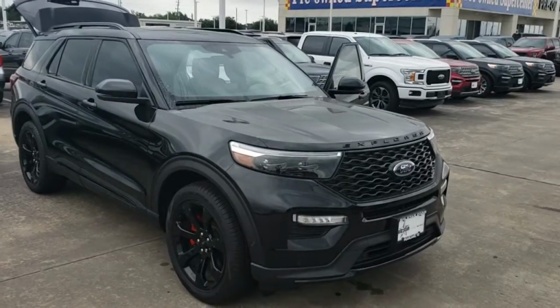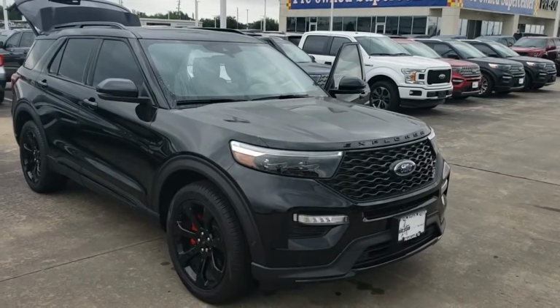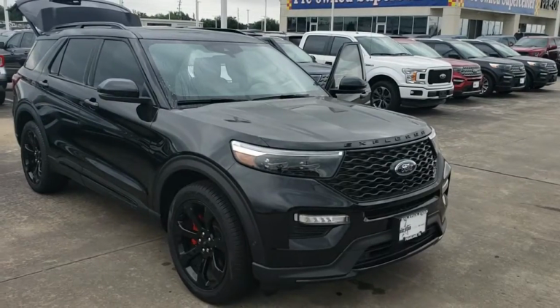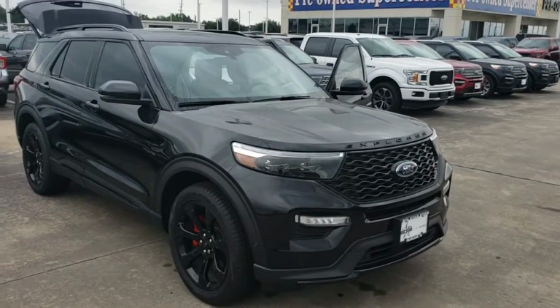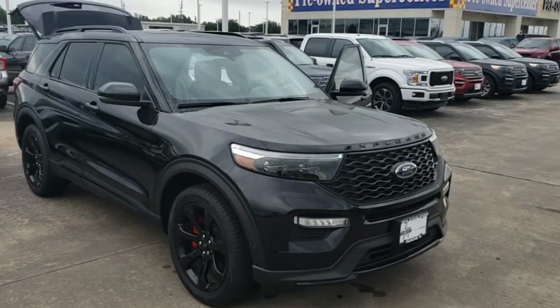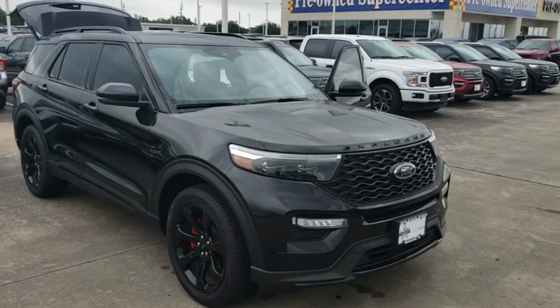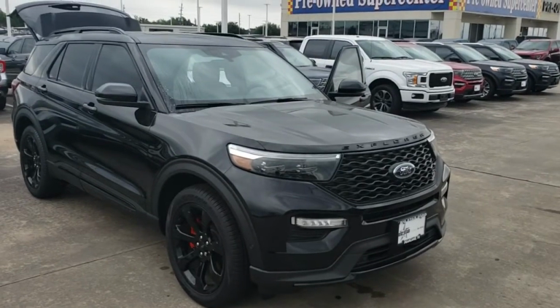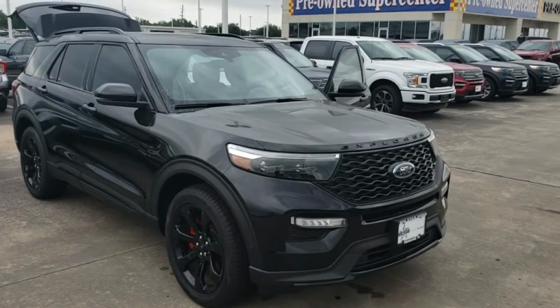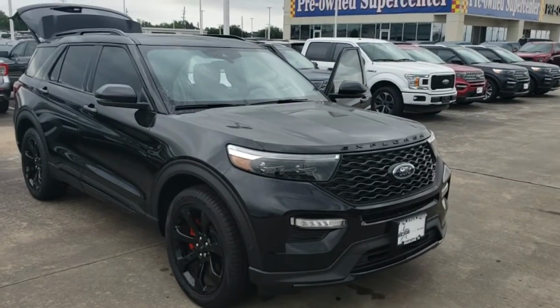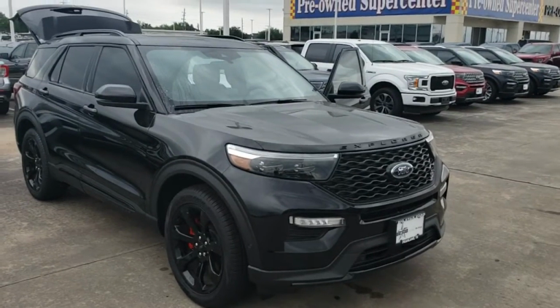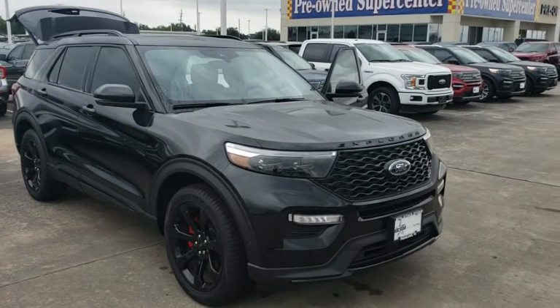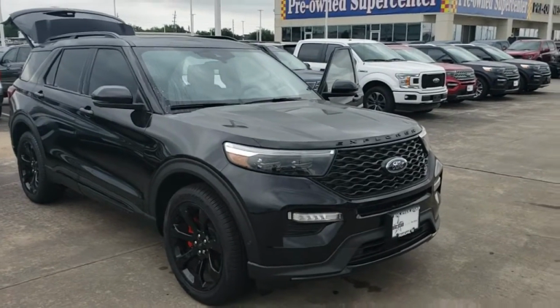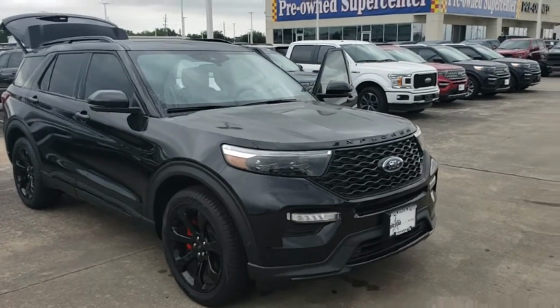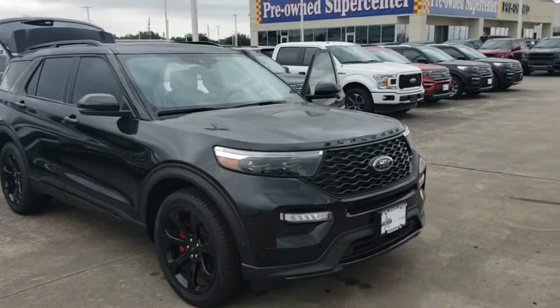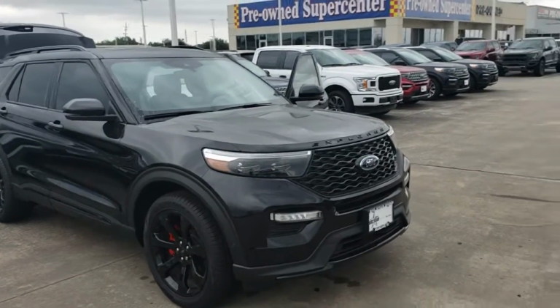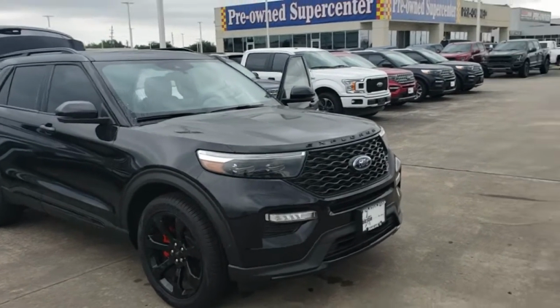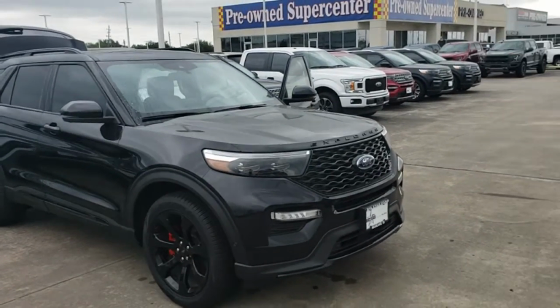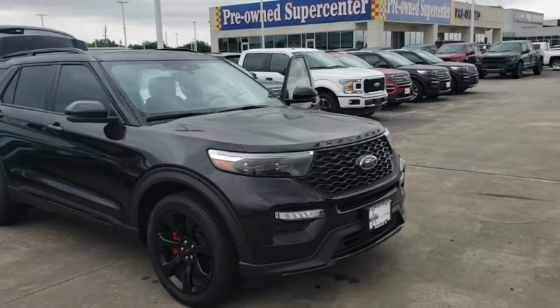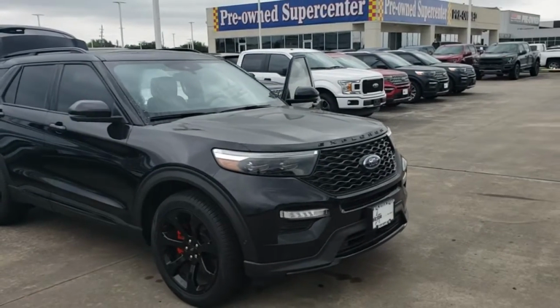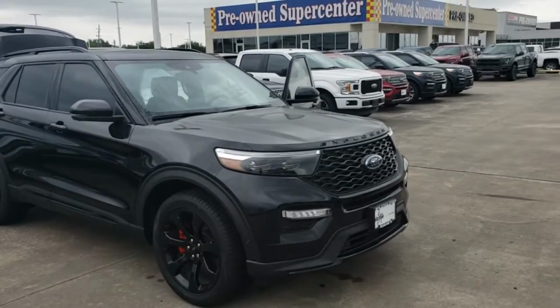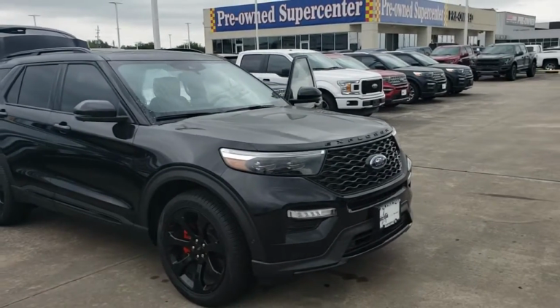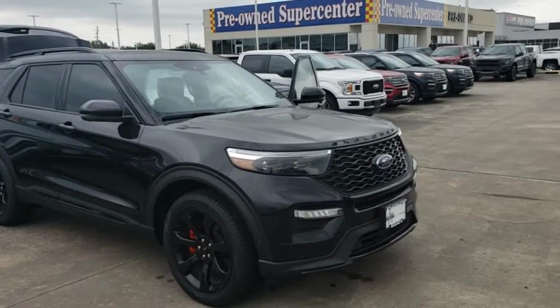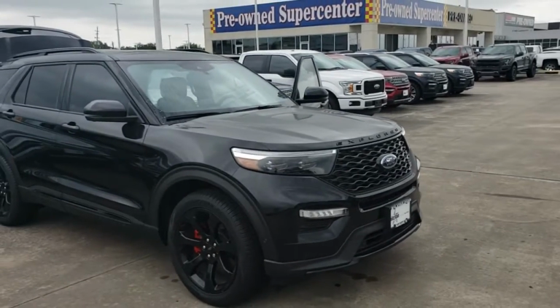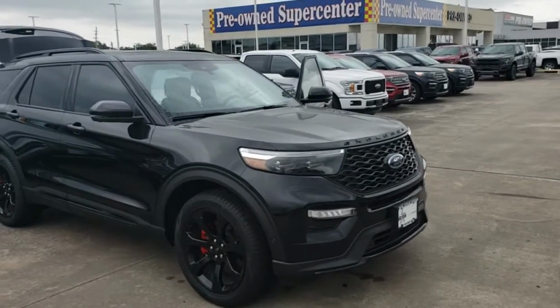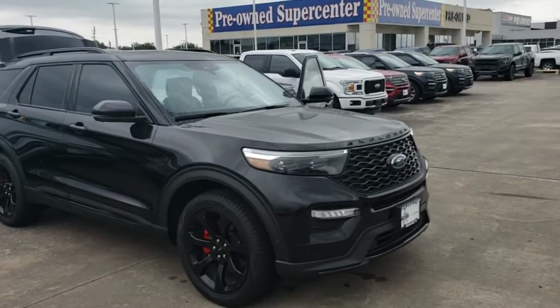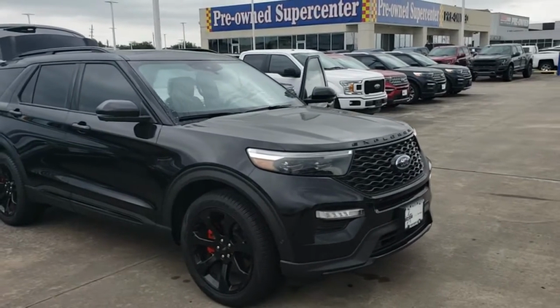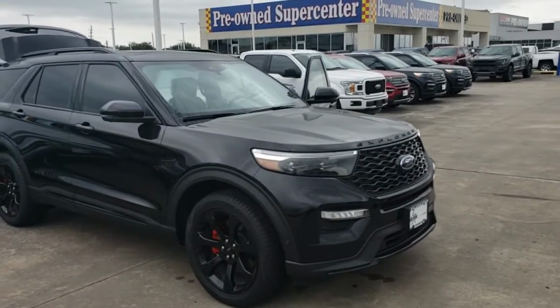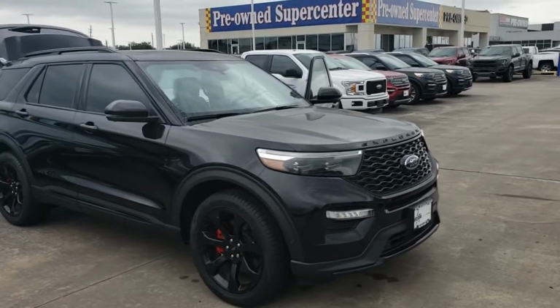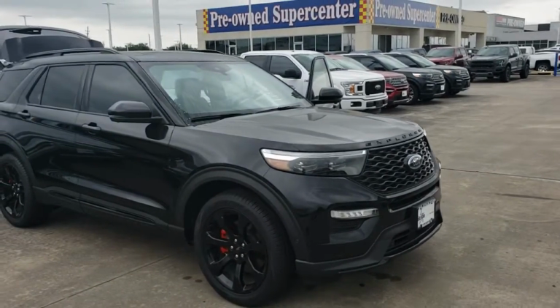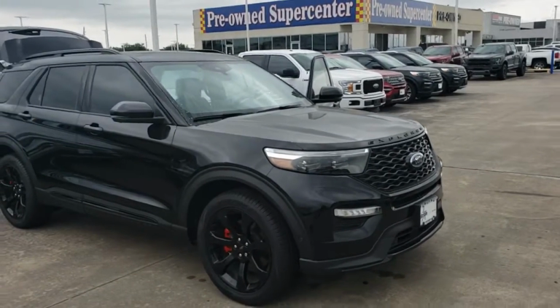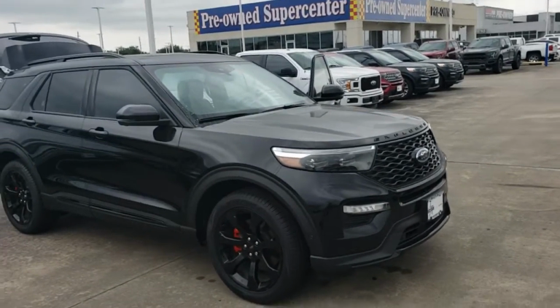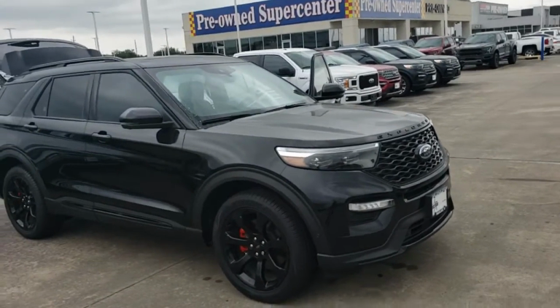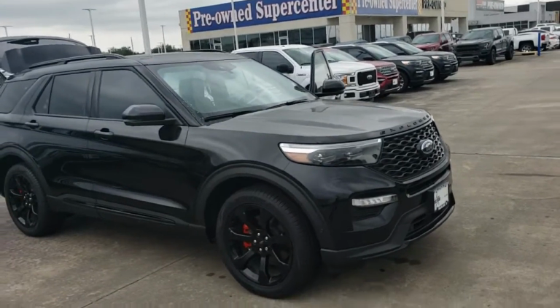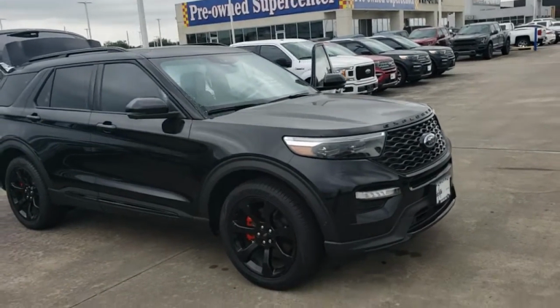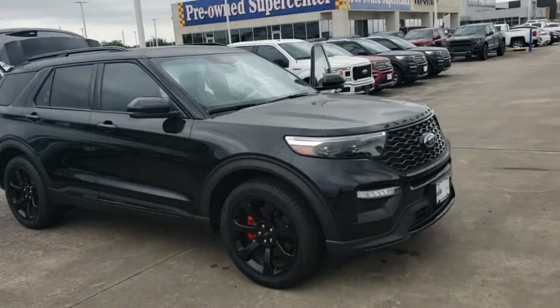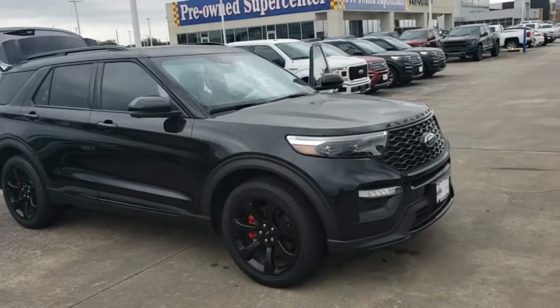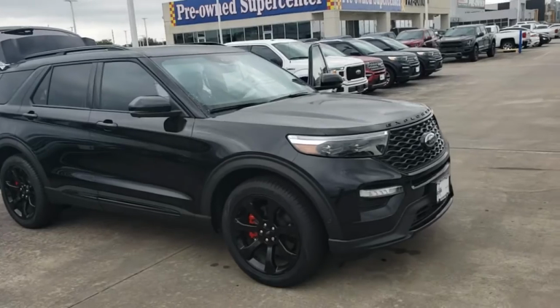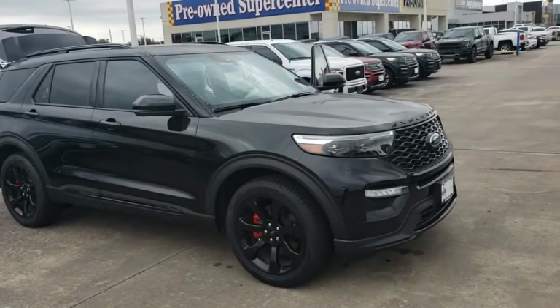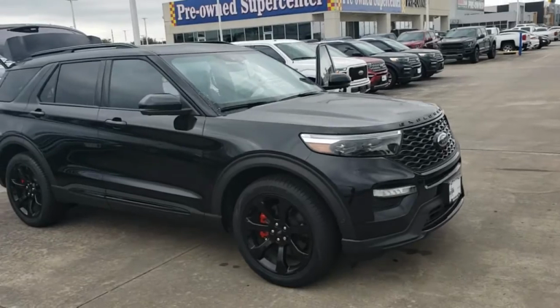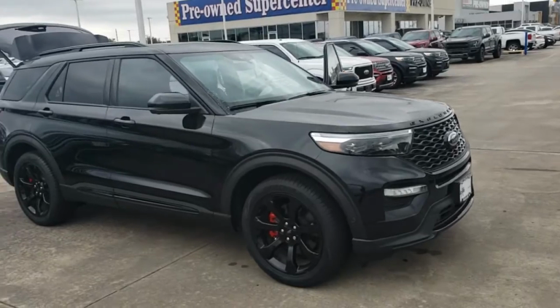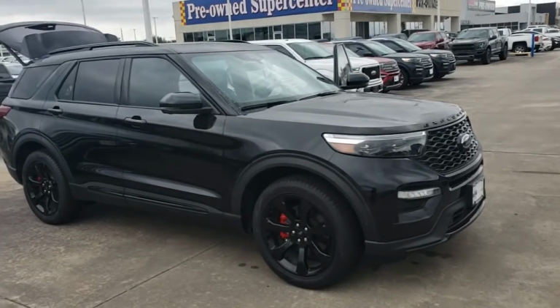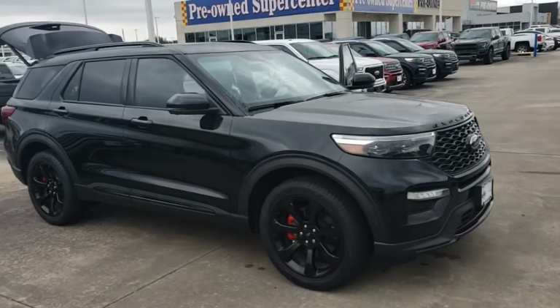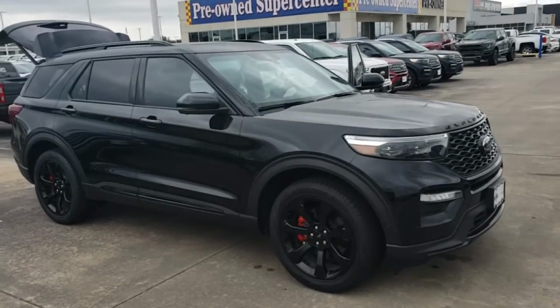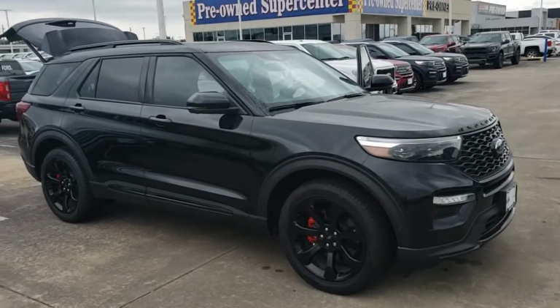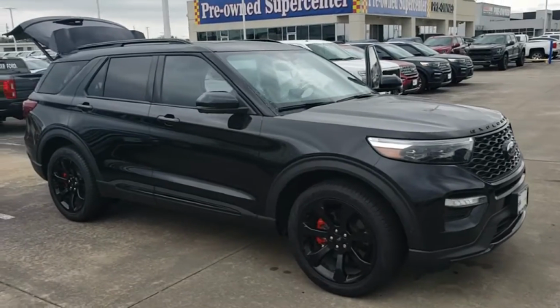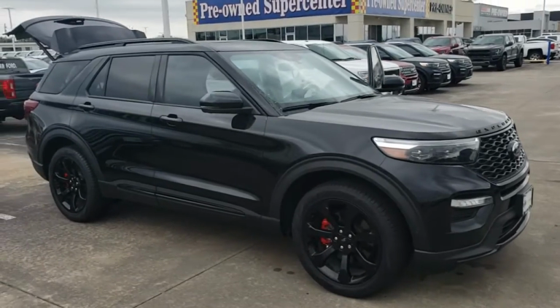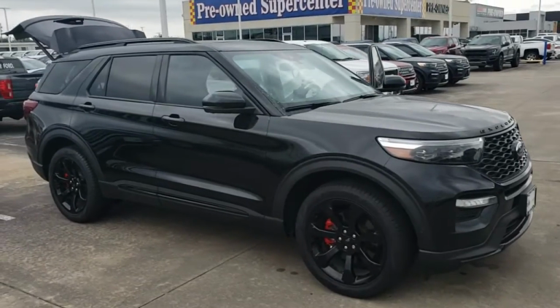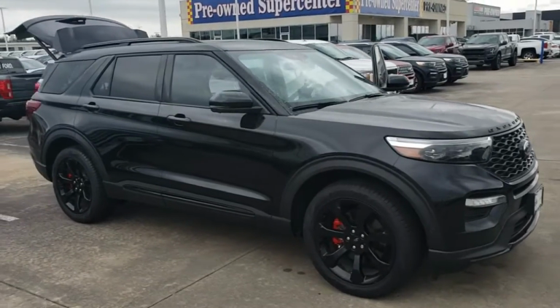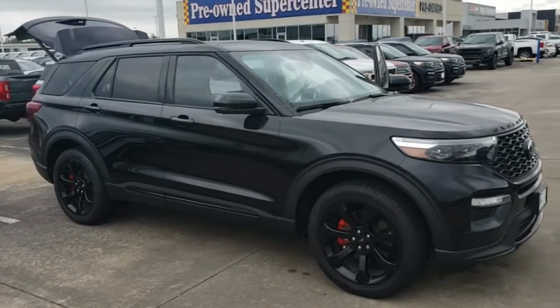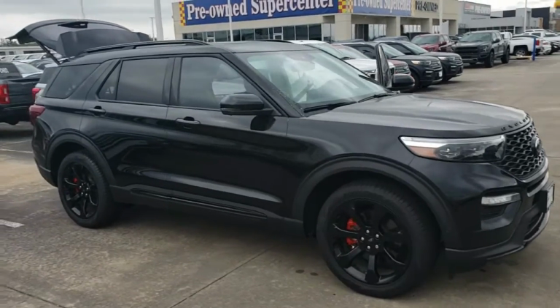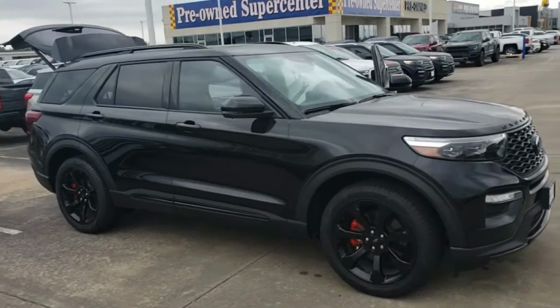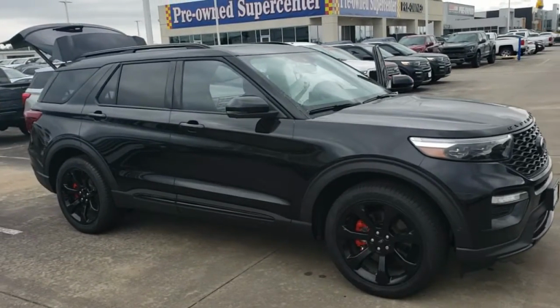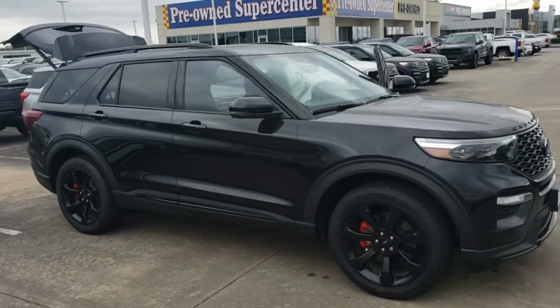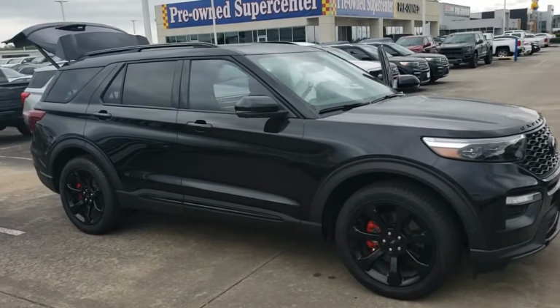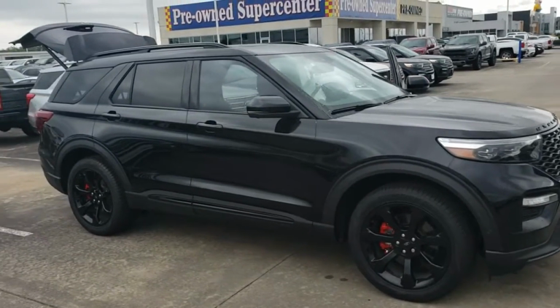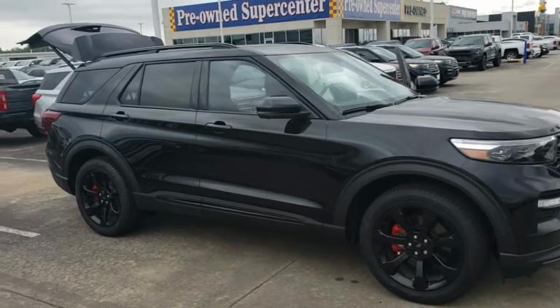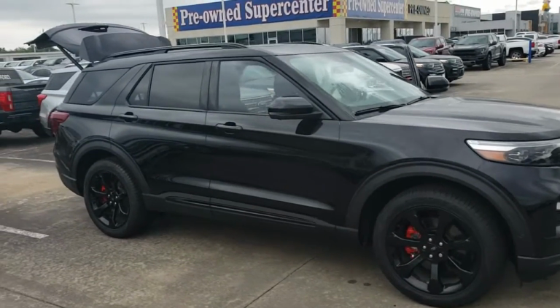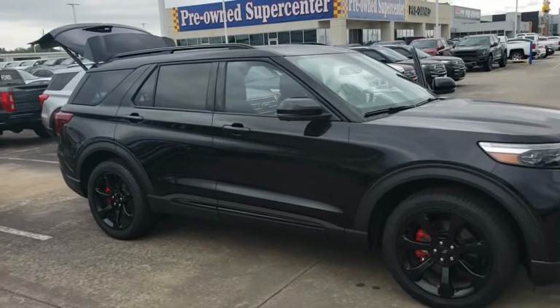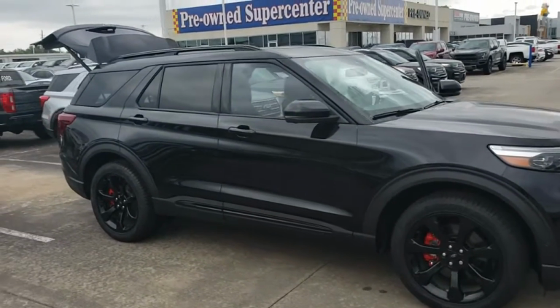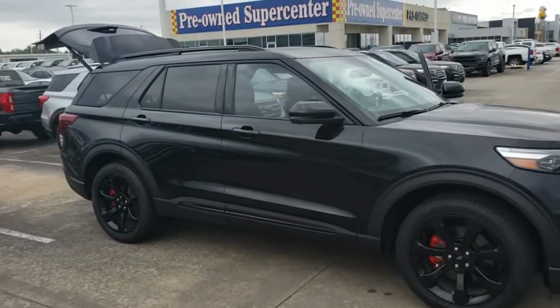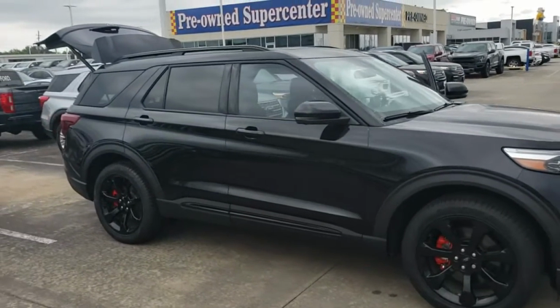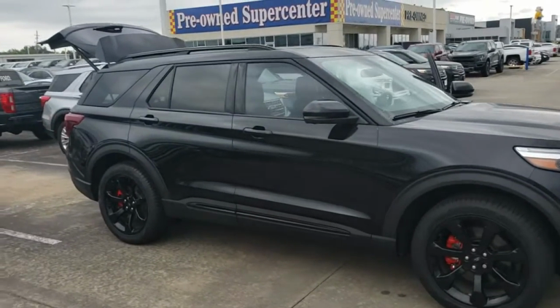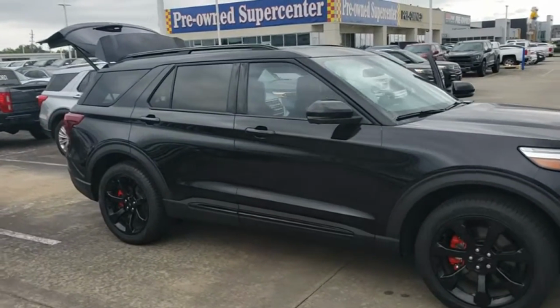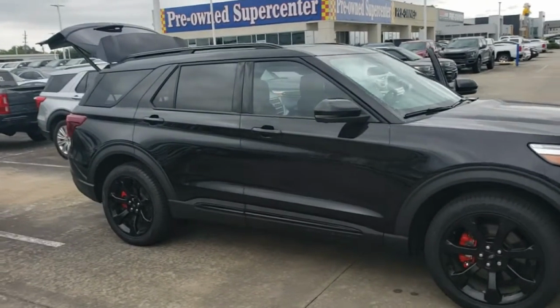Hi there, my name is Jennifer Gunn. I'm the Internet Sales Director here at Big Star Ford. I just wanted to thank you for your recent inquiry on the 2020 Ford Explorer.